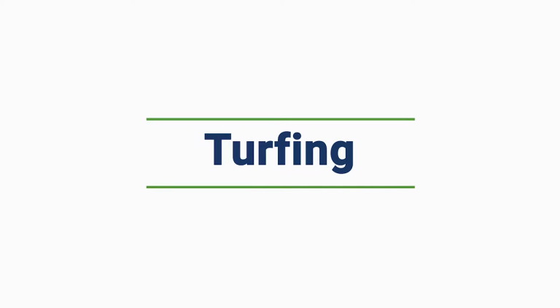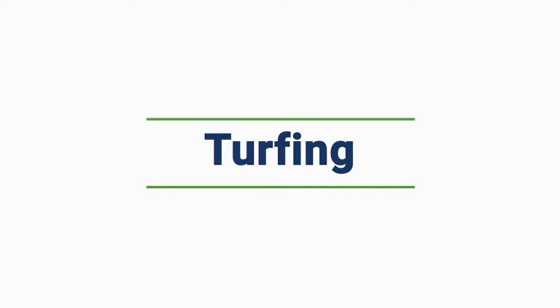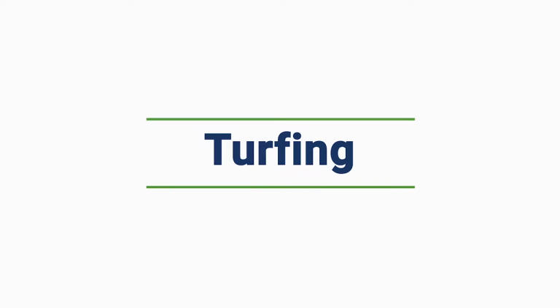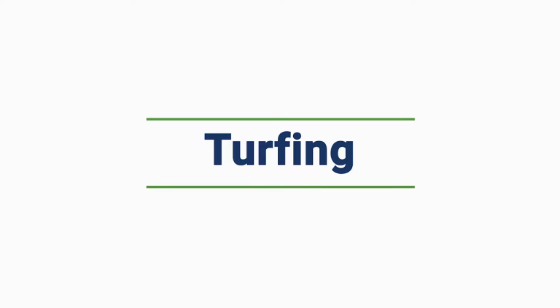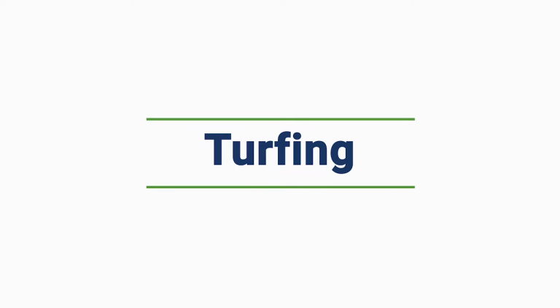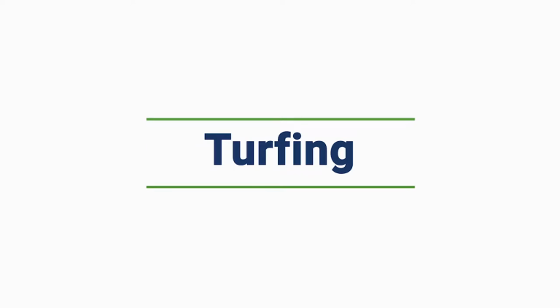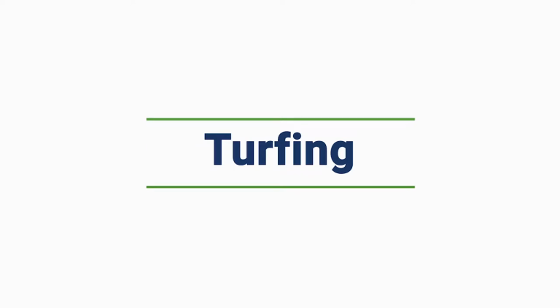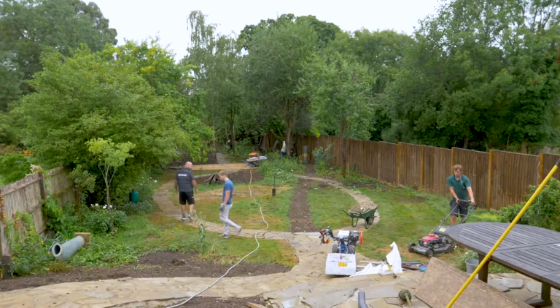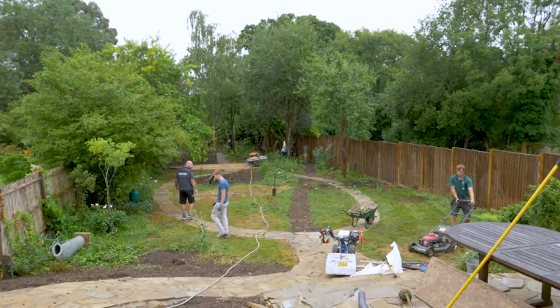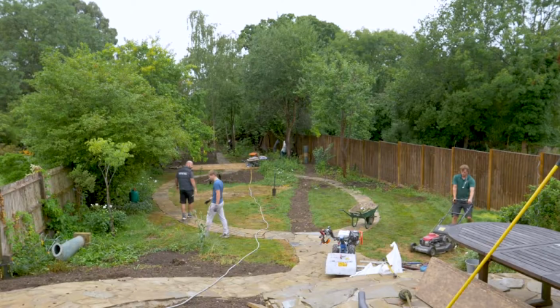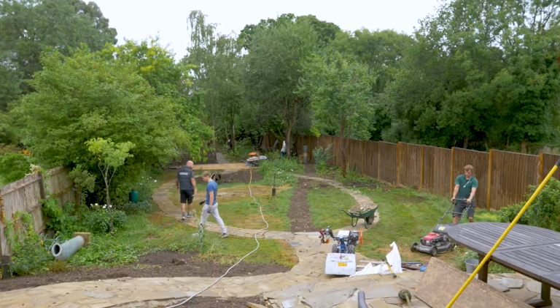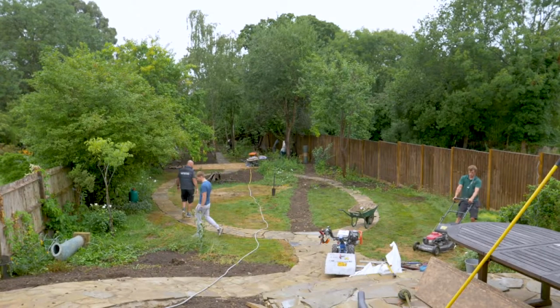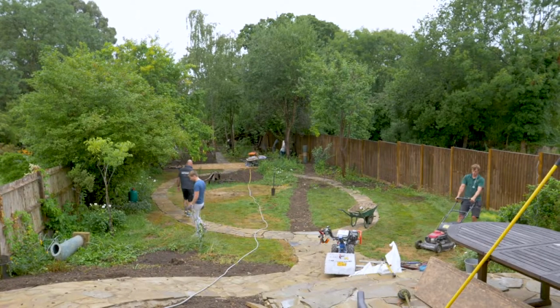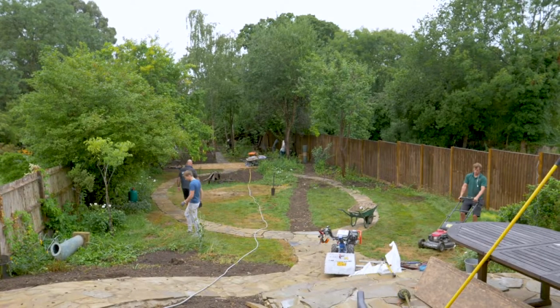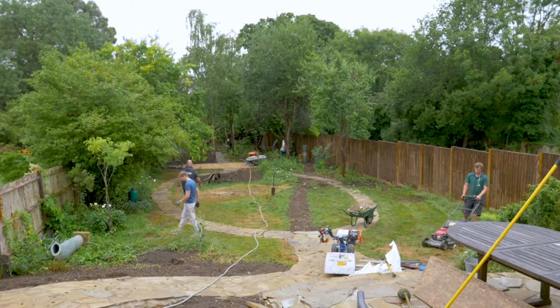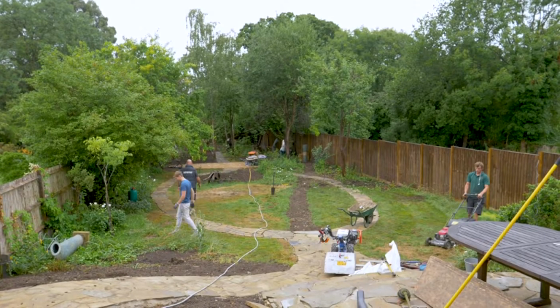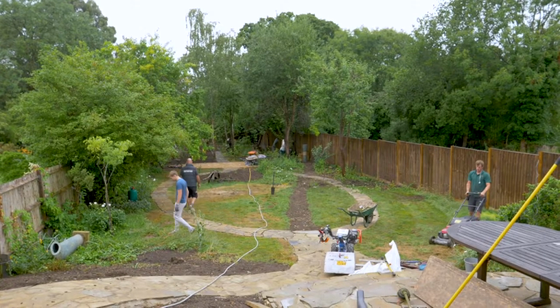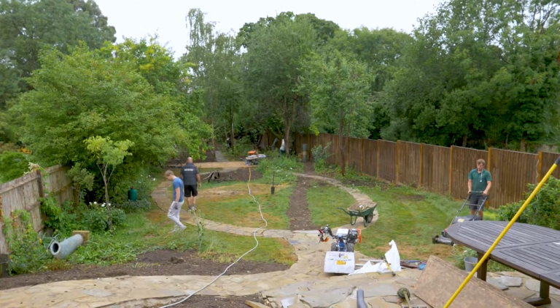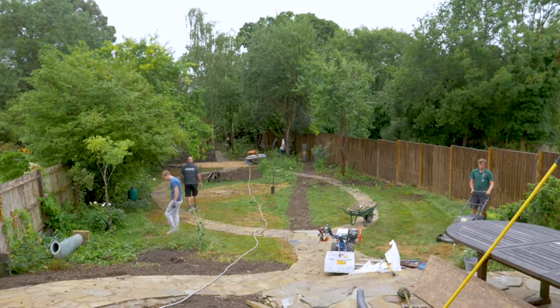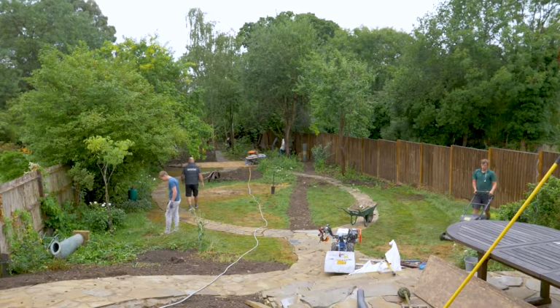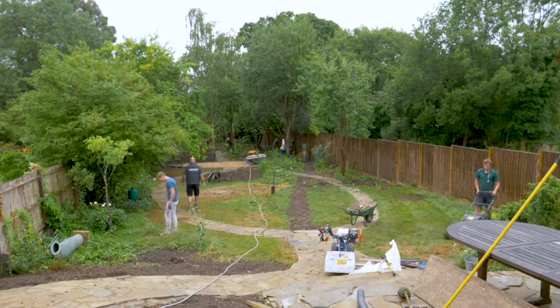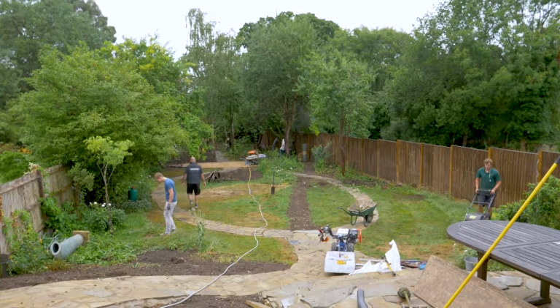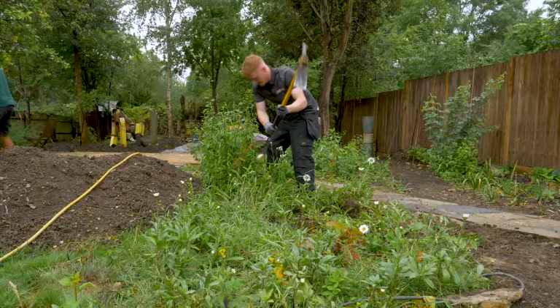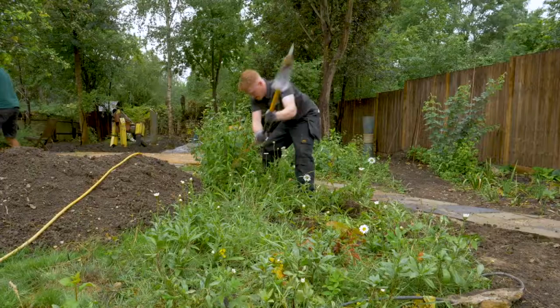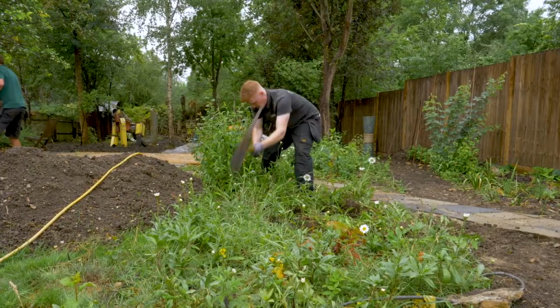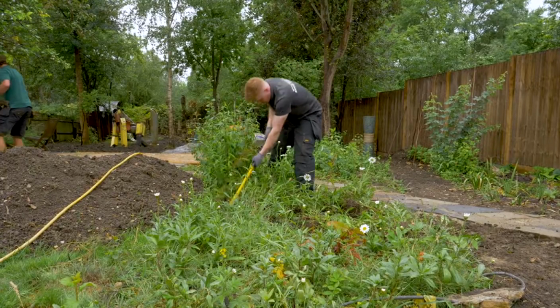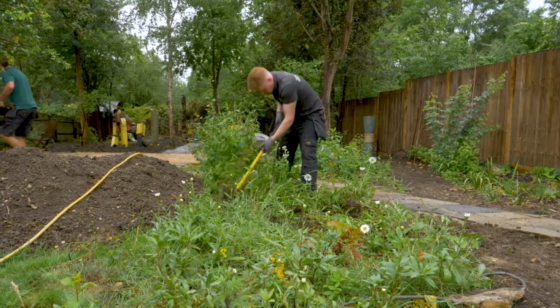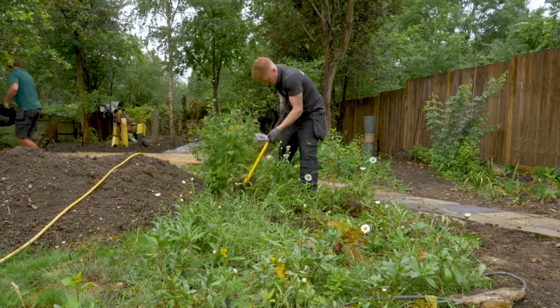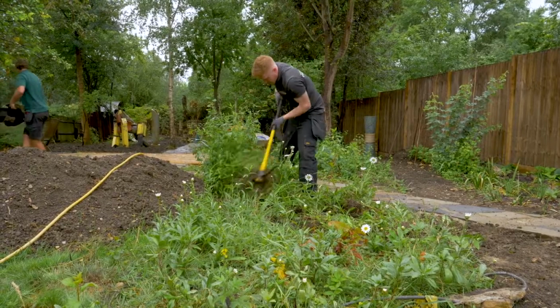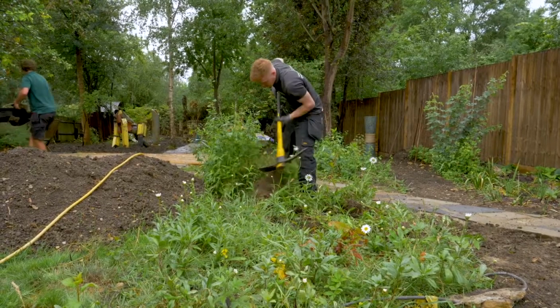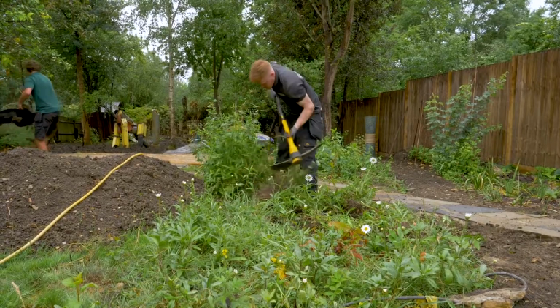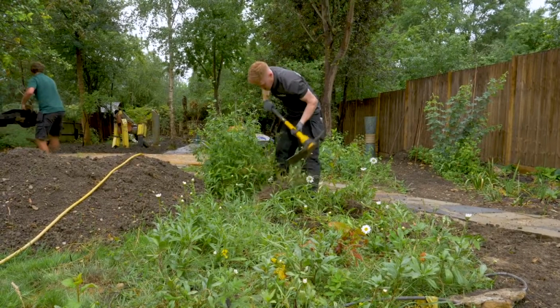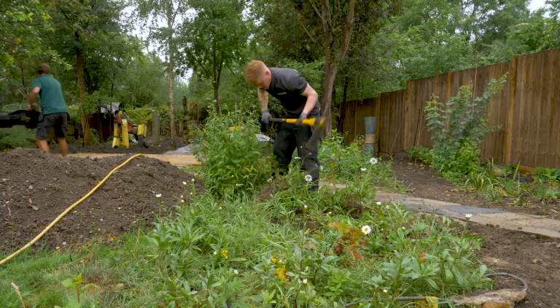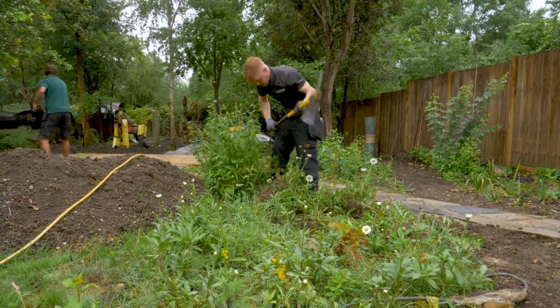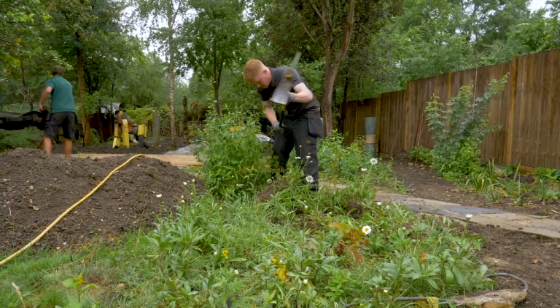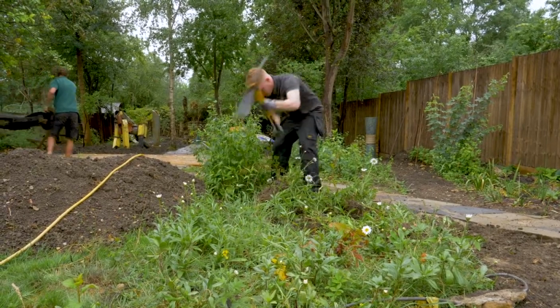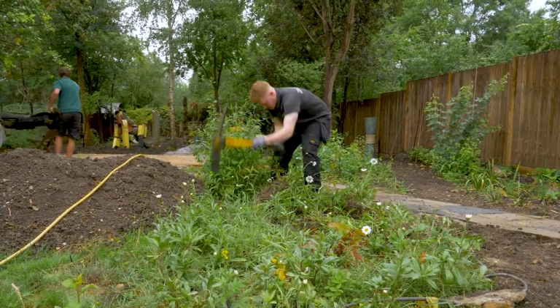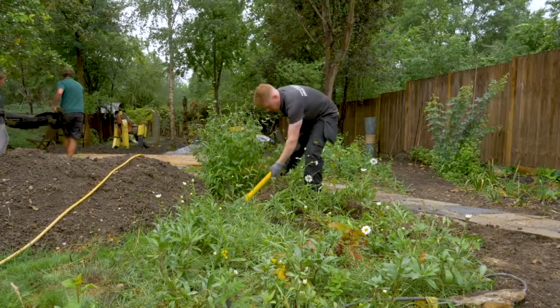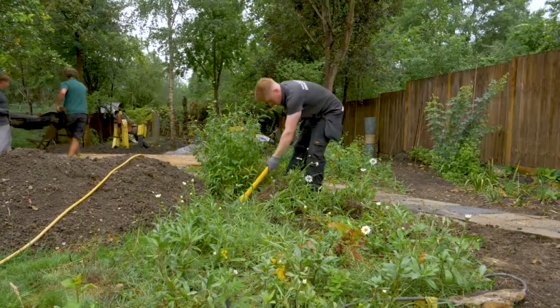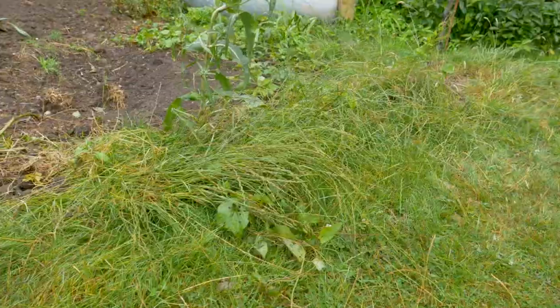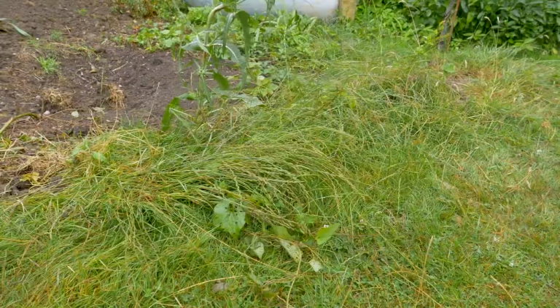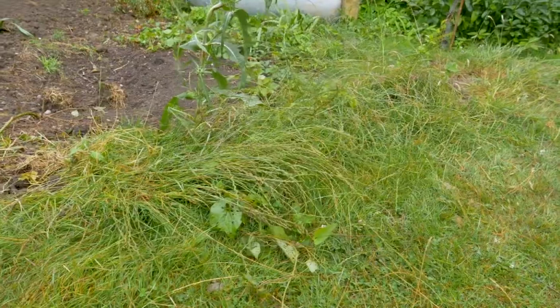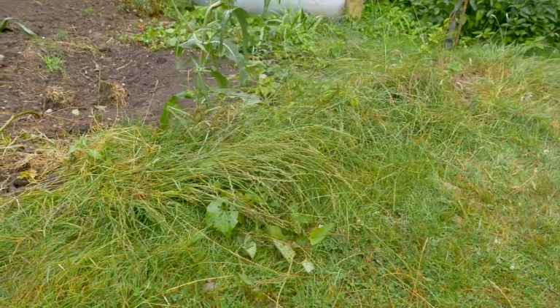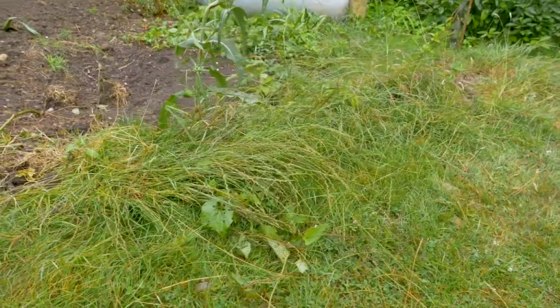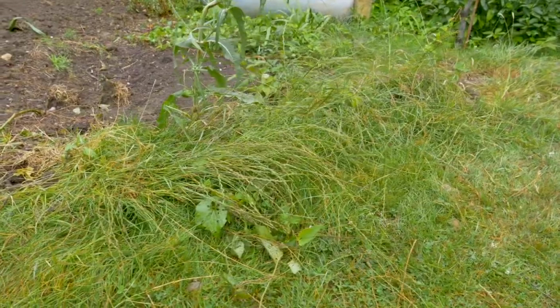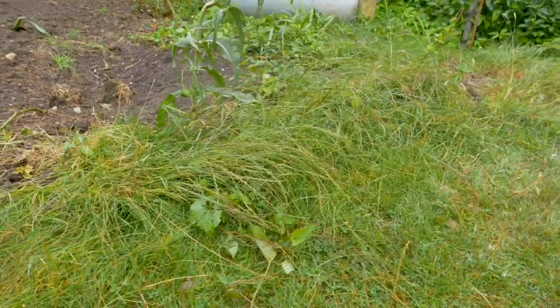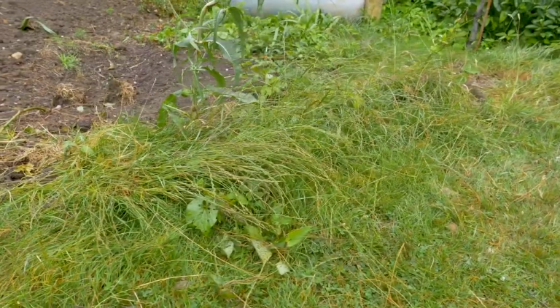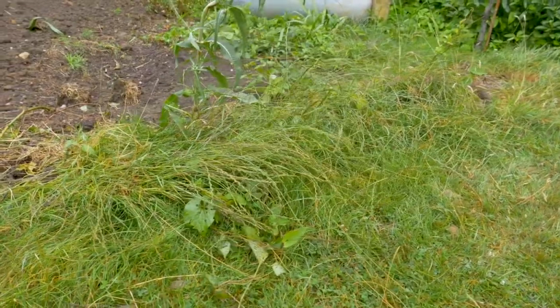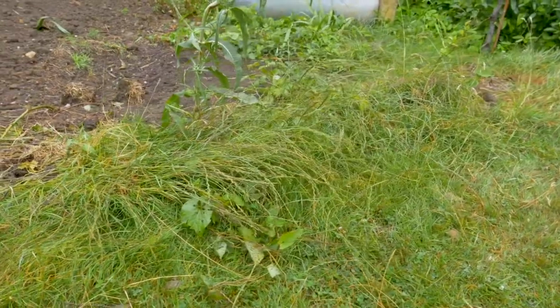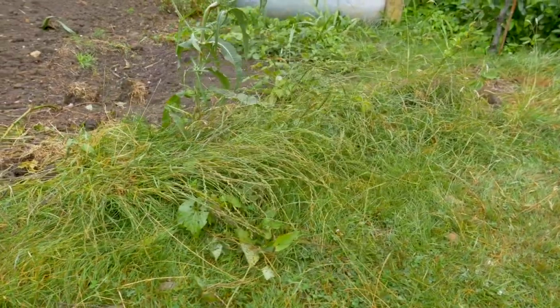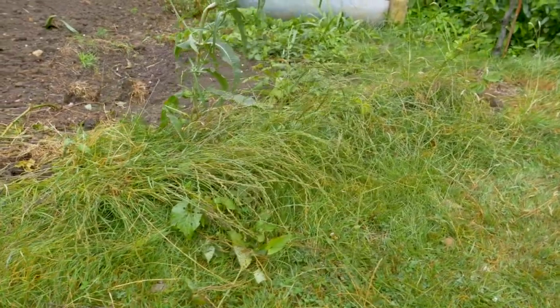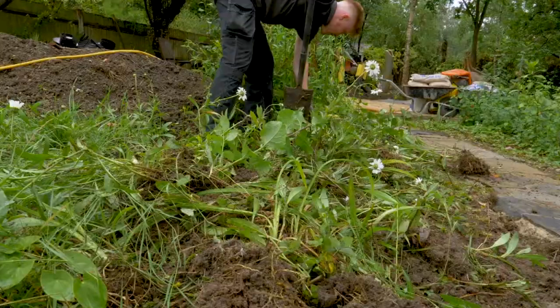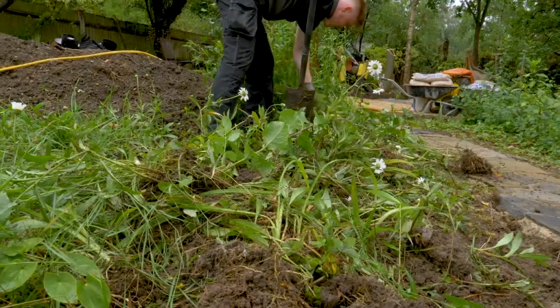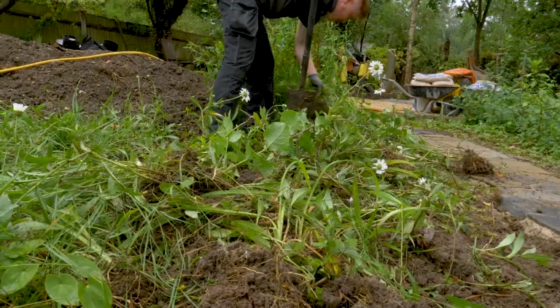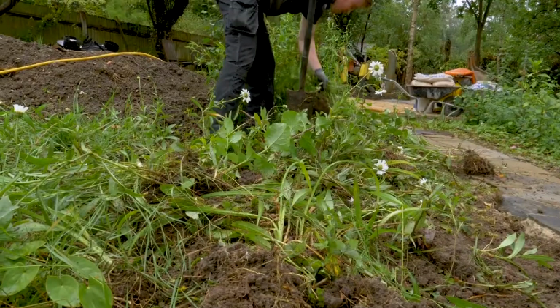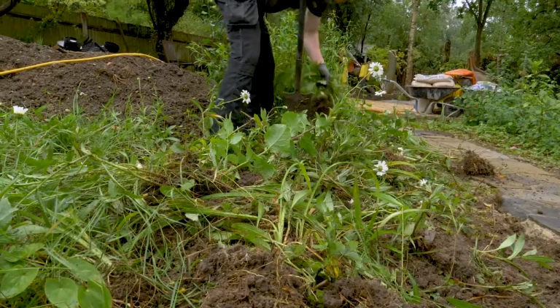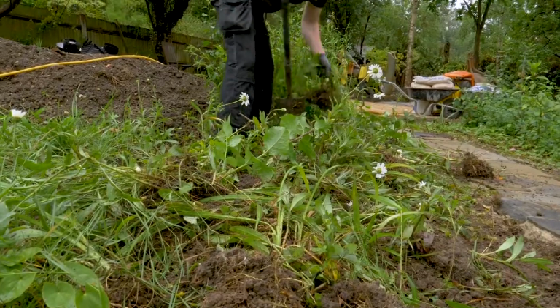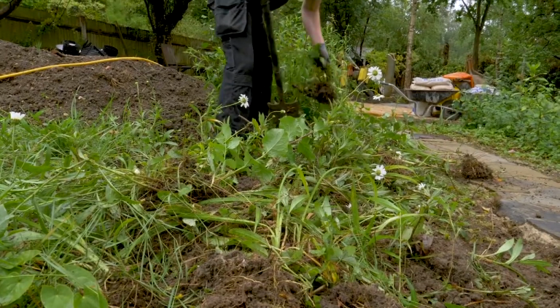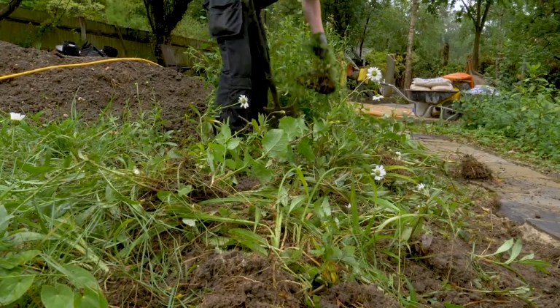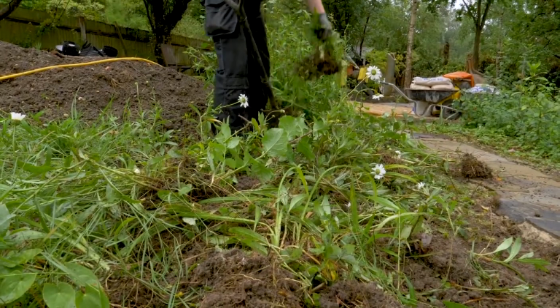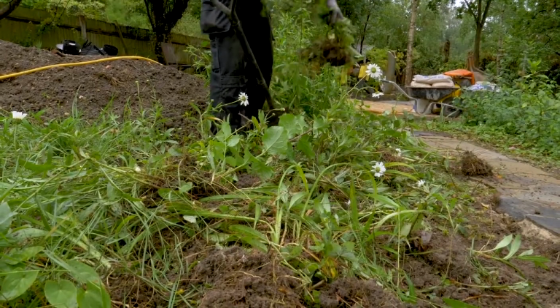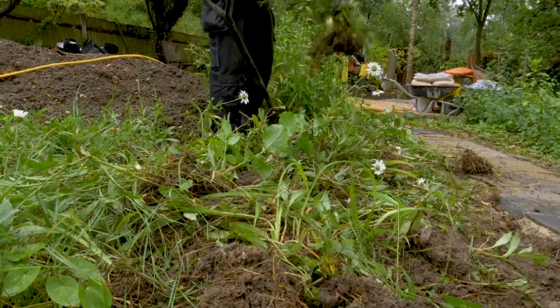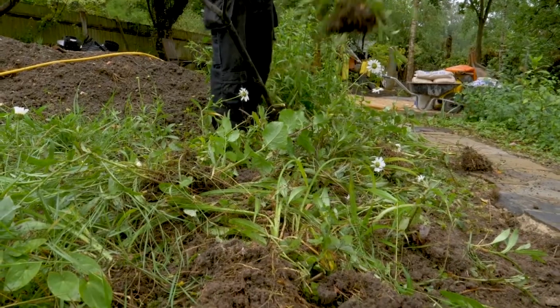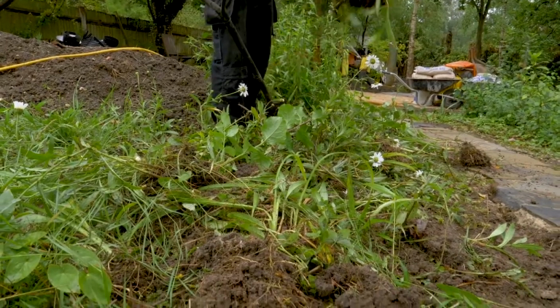The process we're going to employ to turf this lawn today is we're going to strip the existing turf and vegetation, taking out all the old roots and that sort of thing.